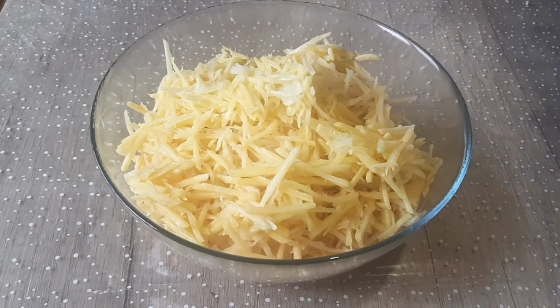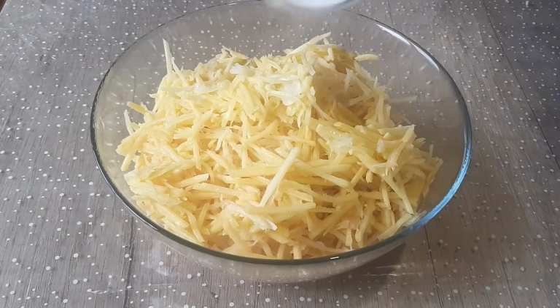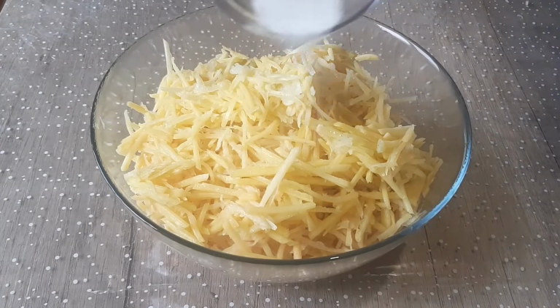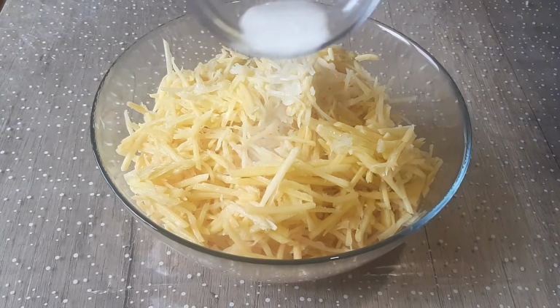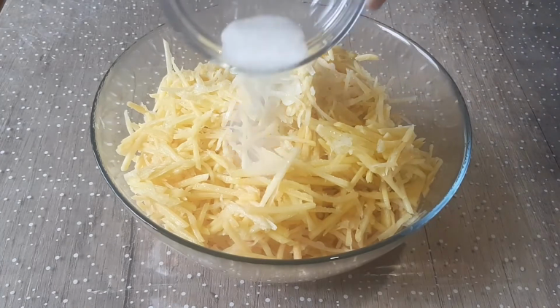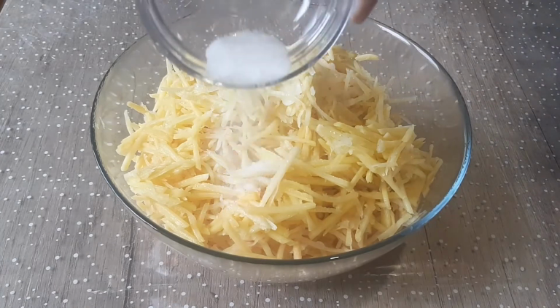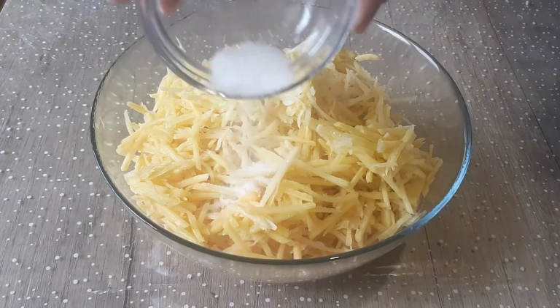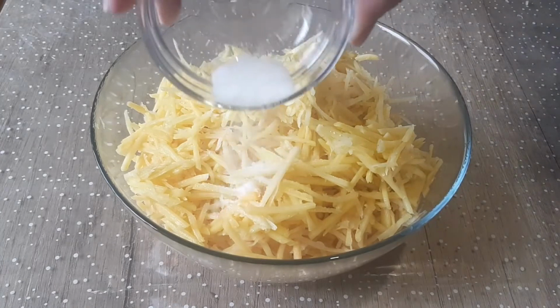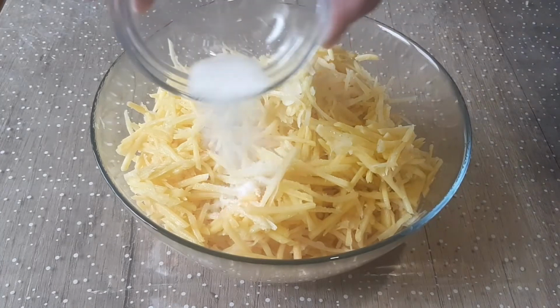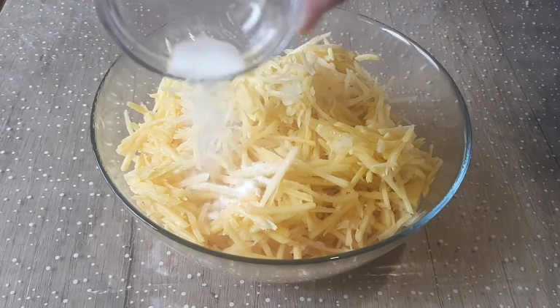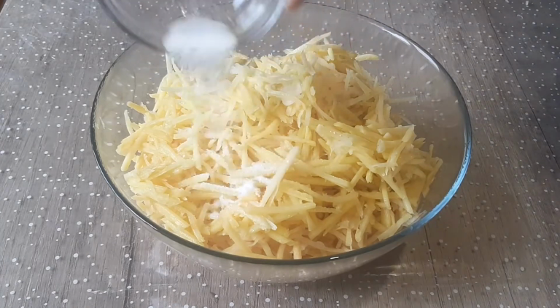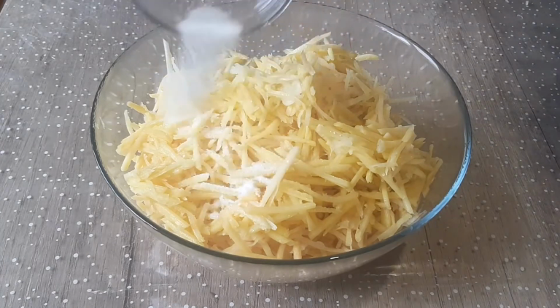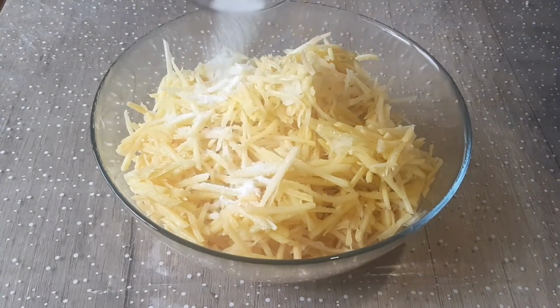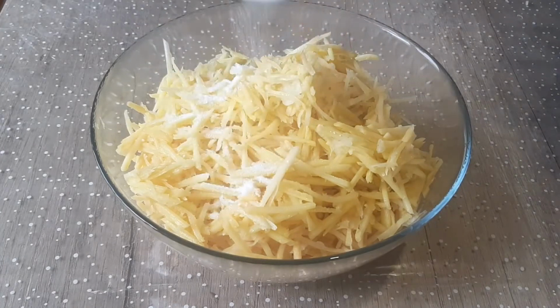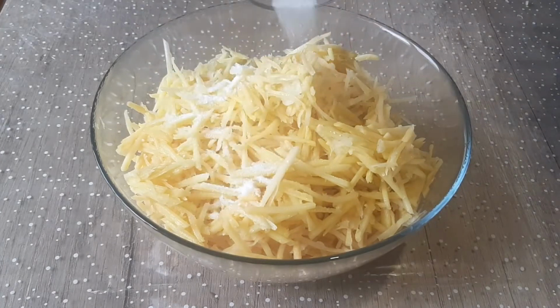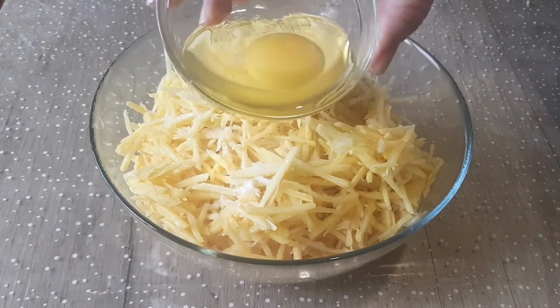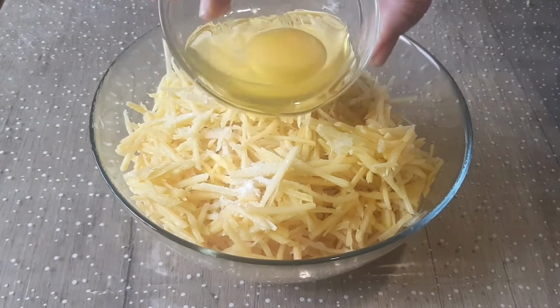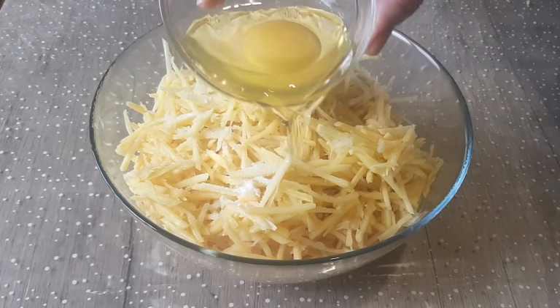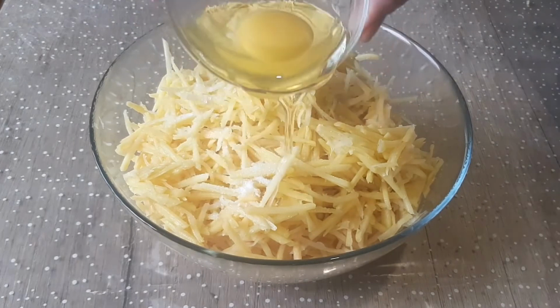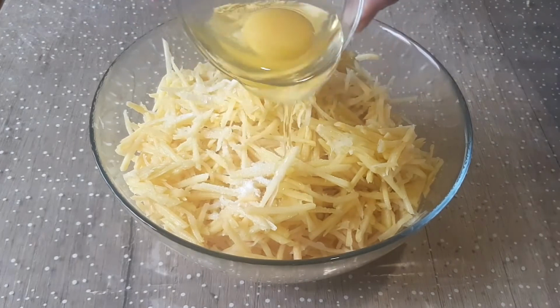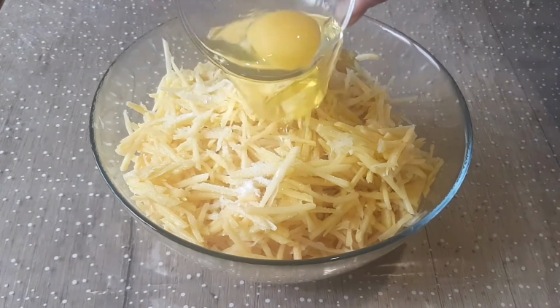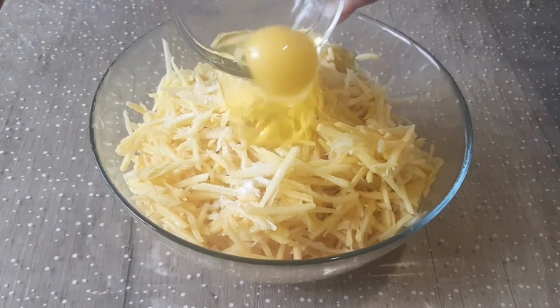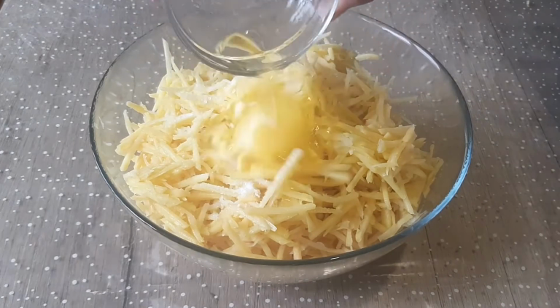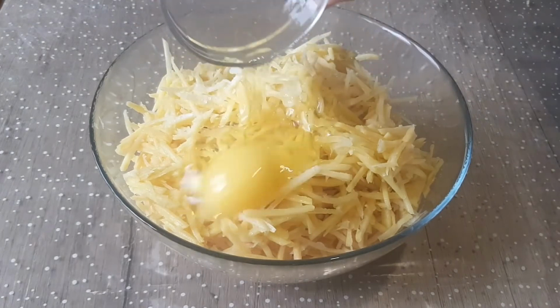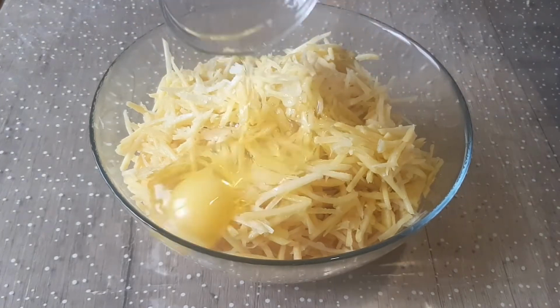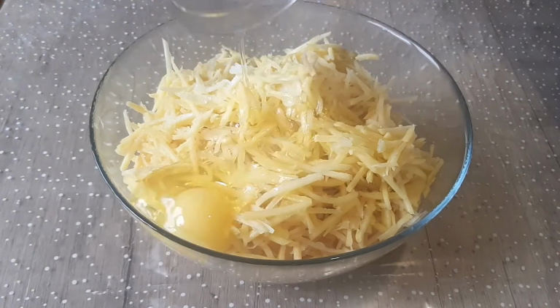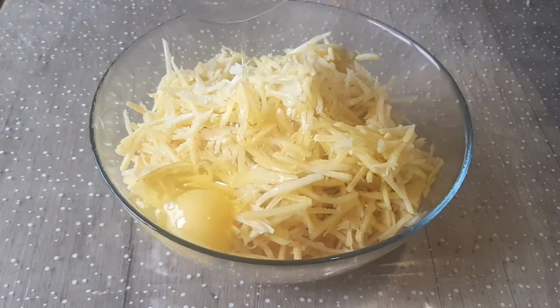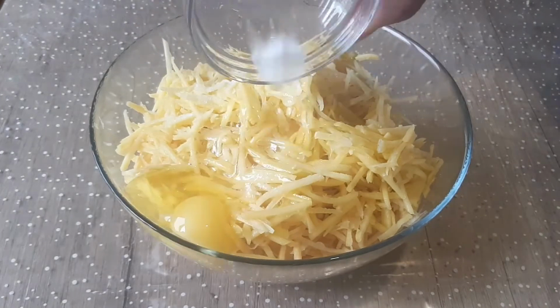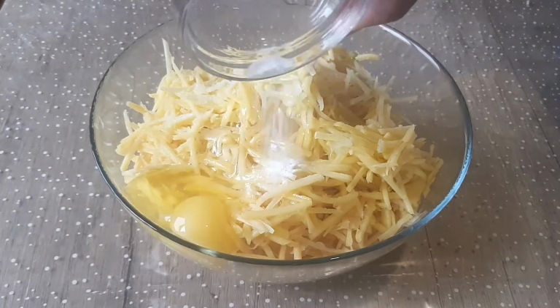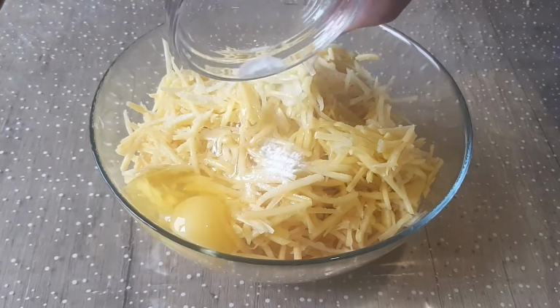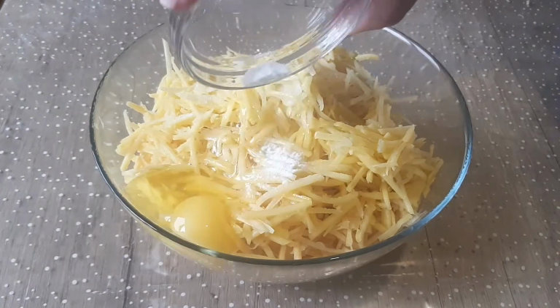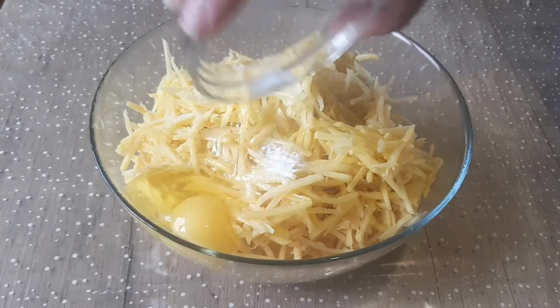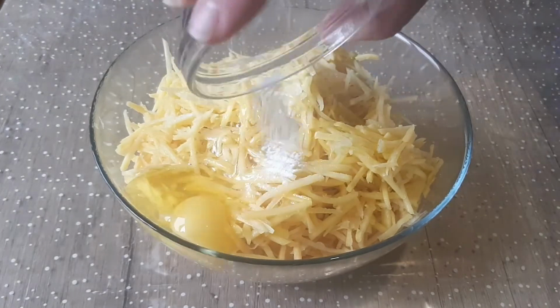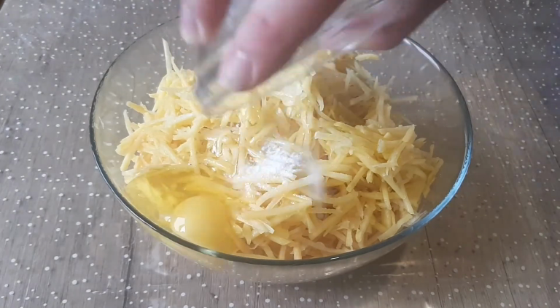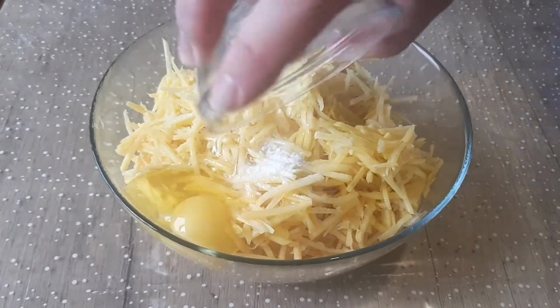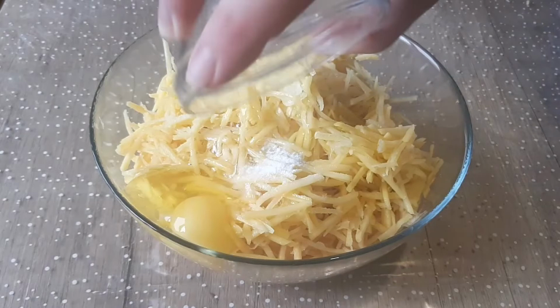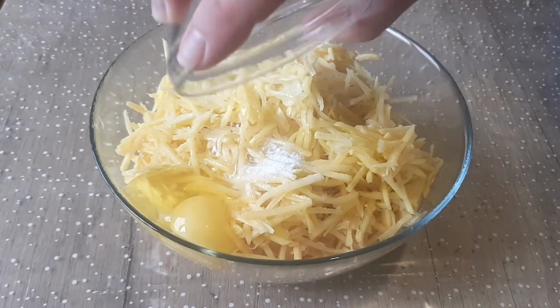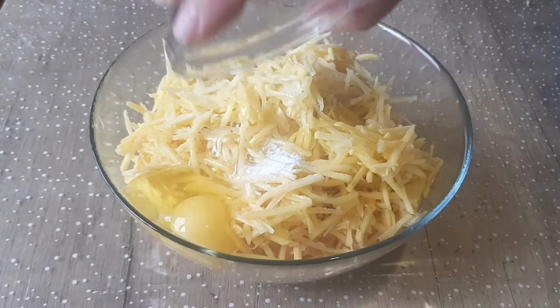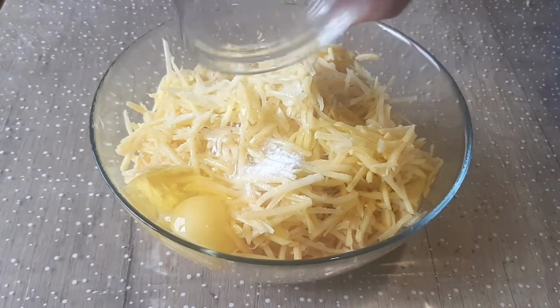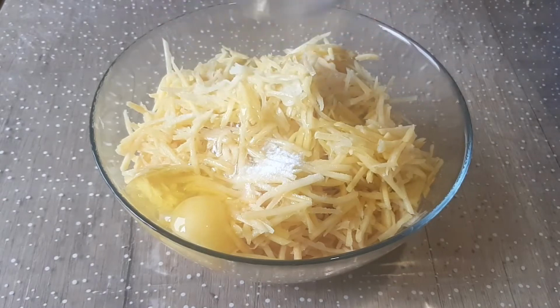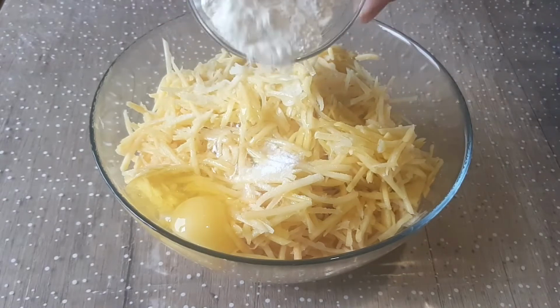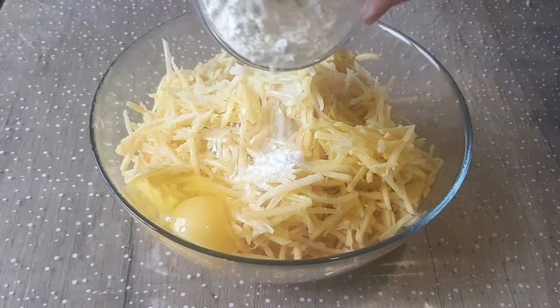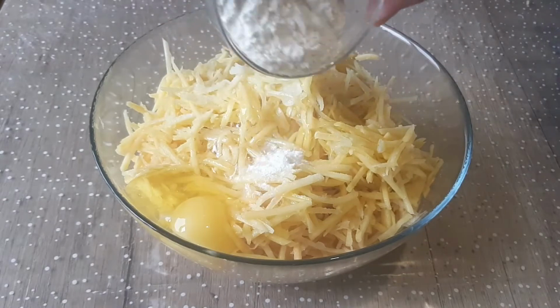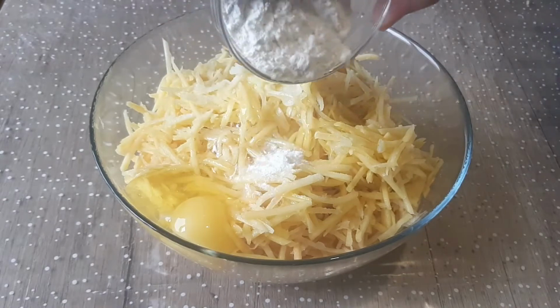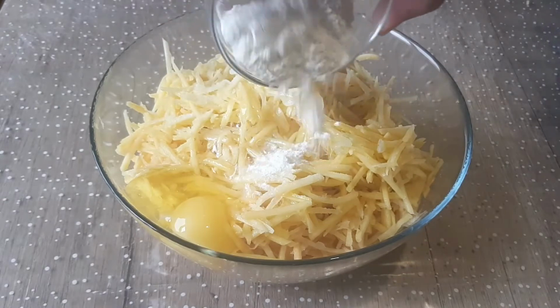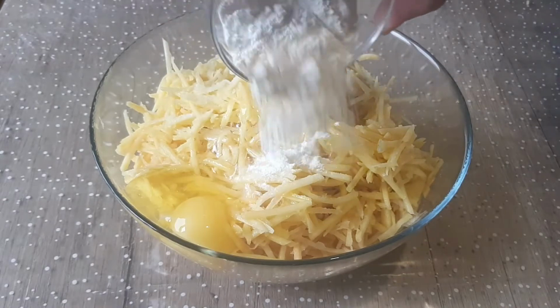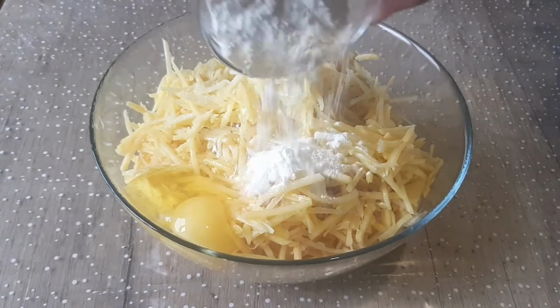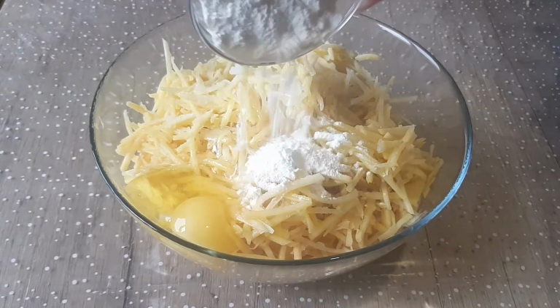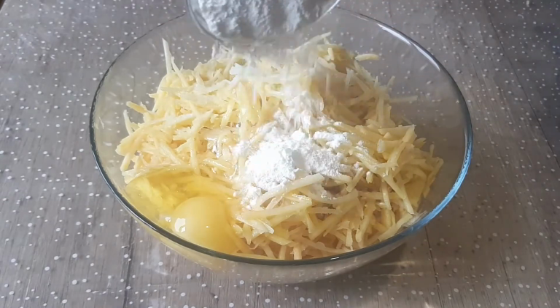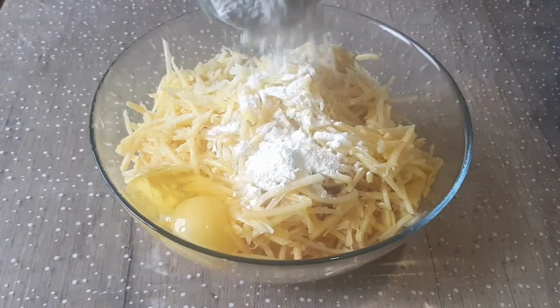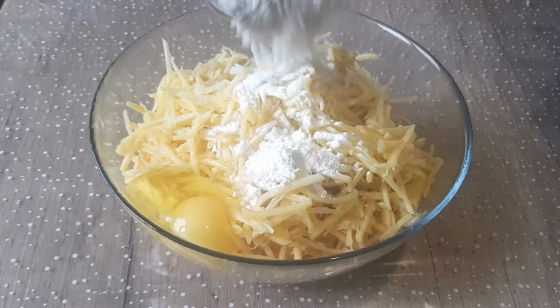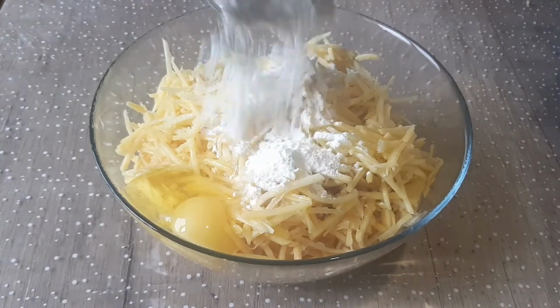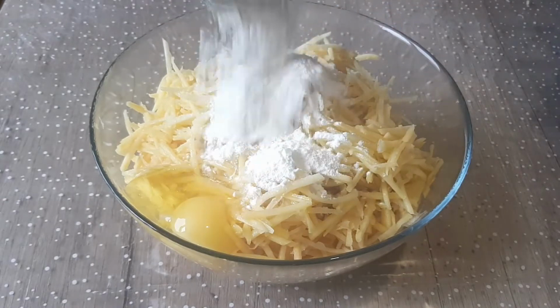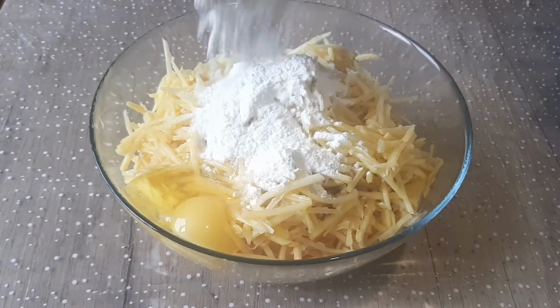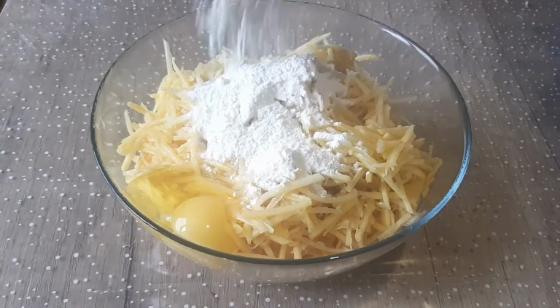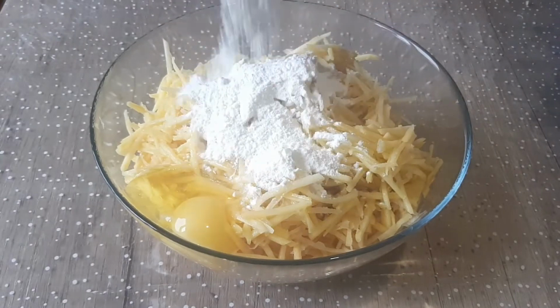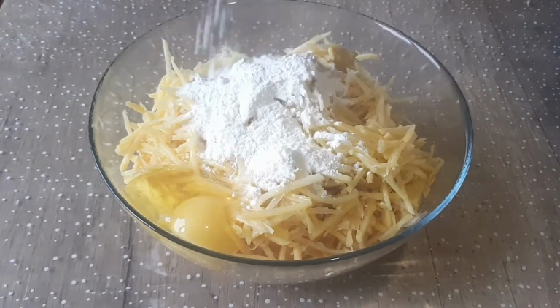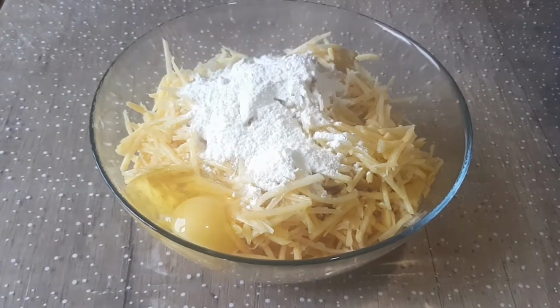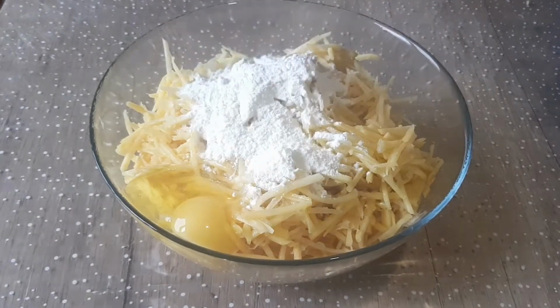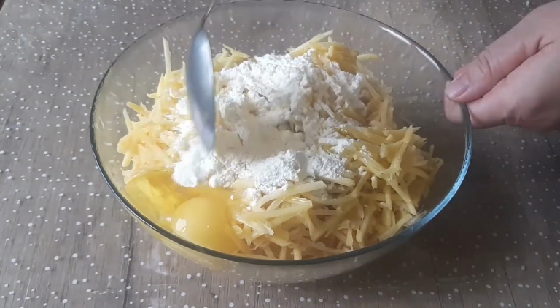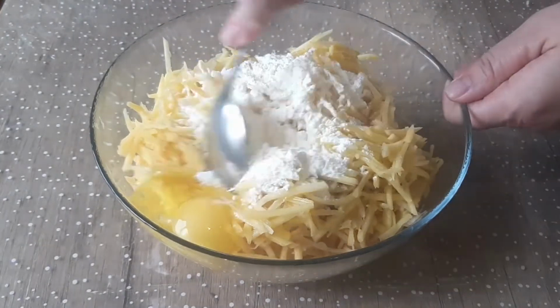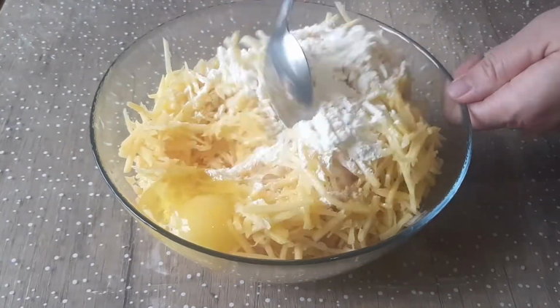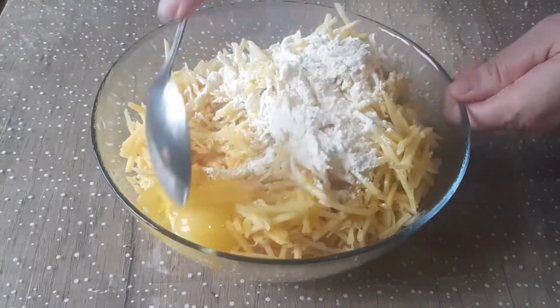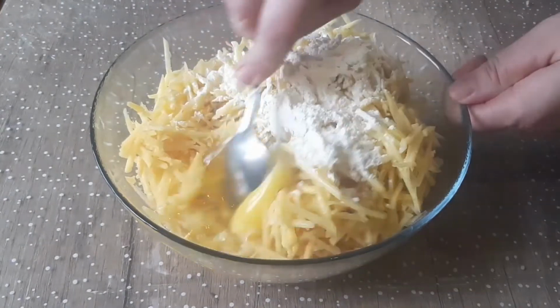Add salt and egg, baking soda and flour. Mix everything carefully.